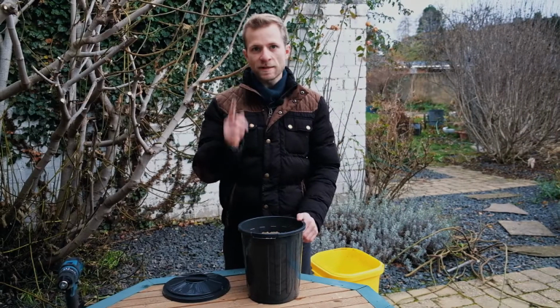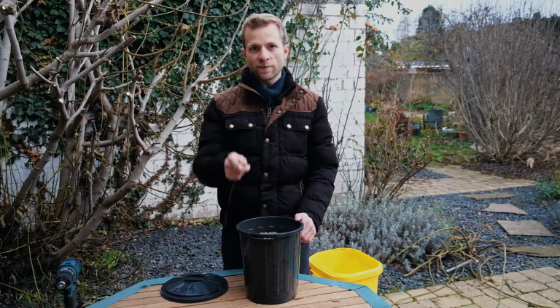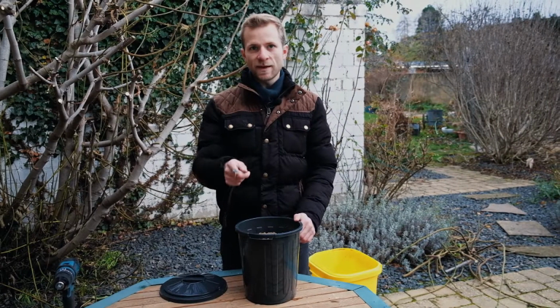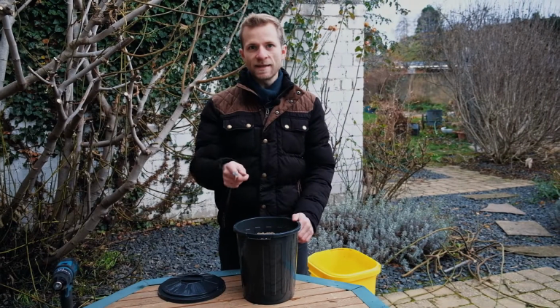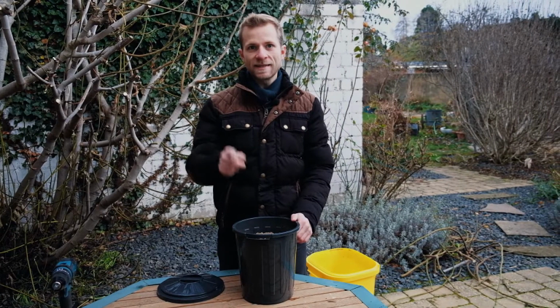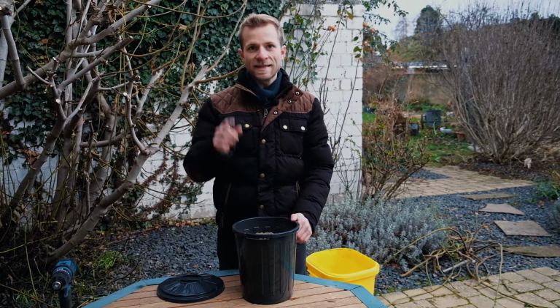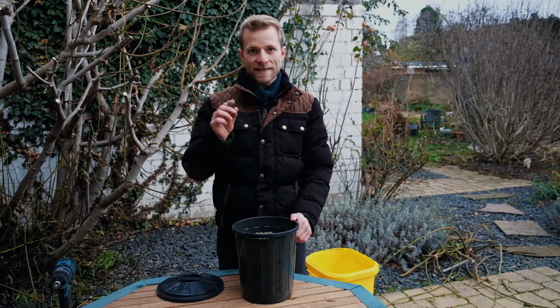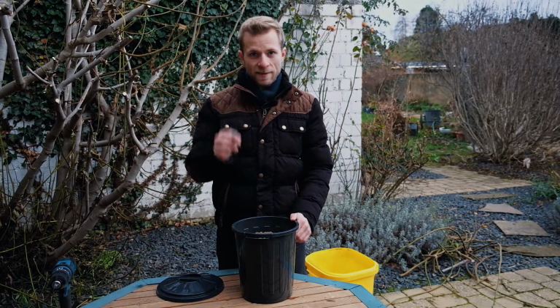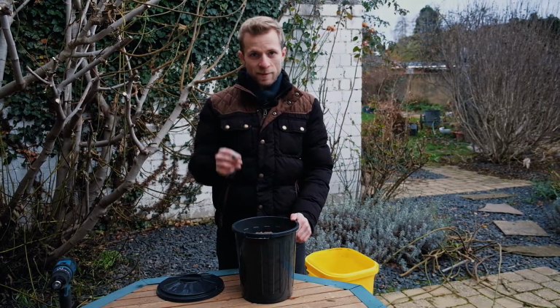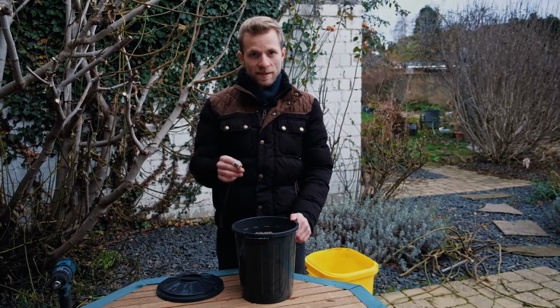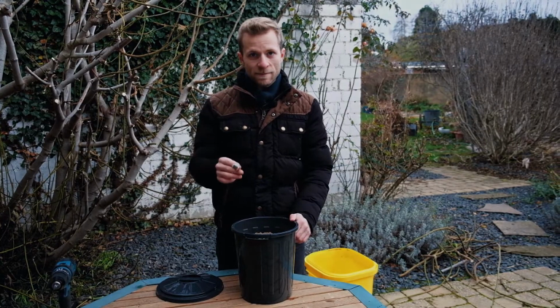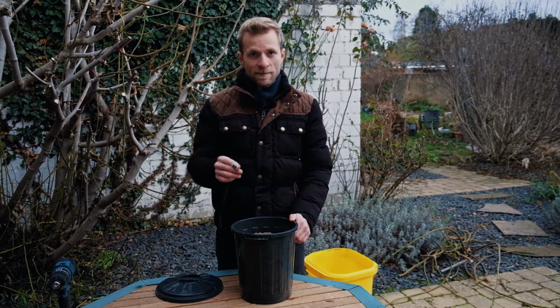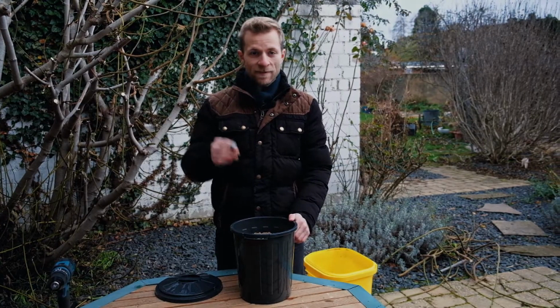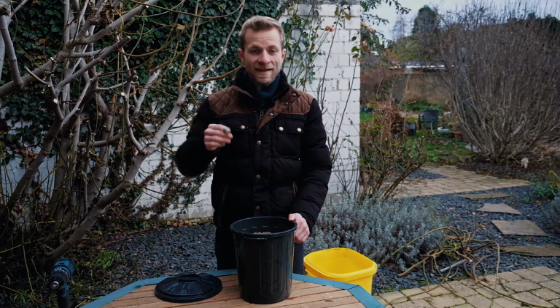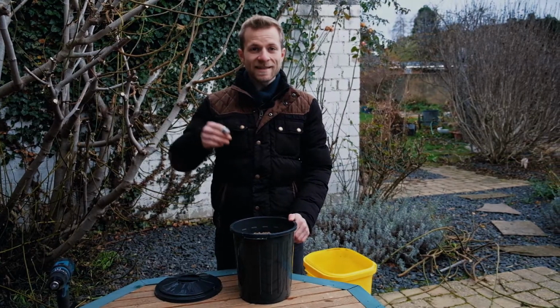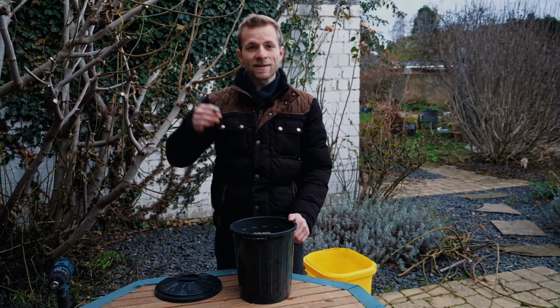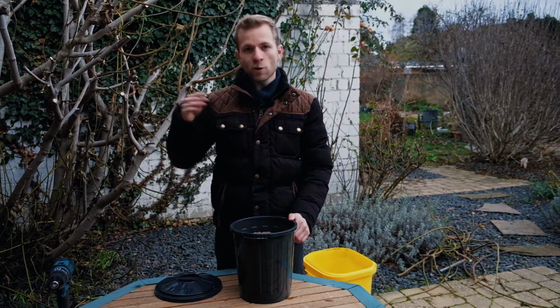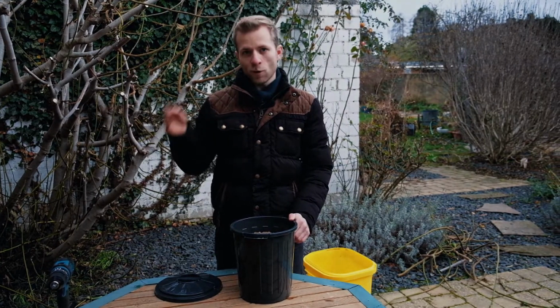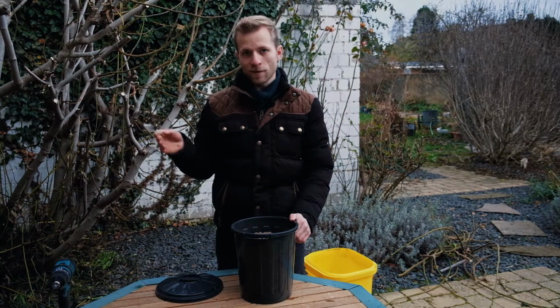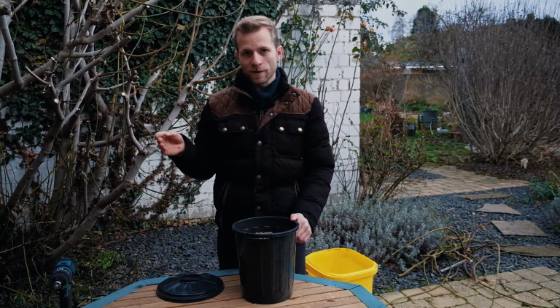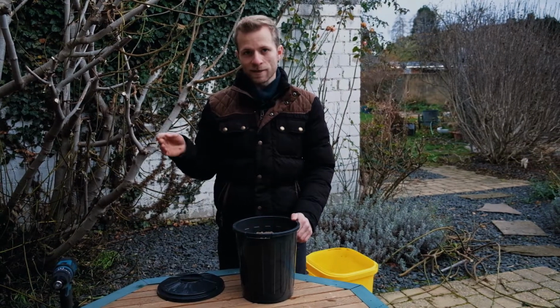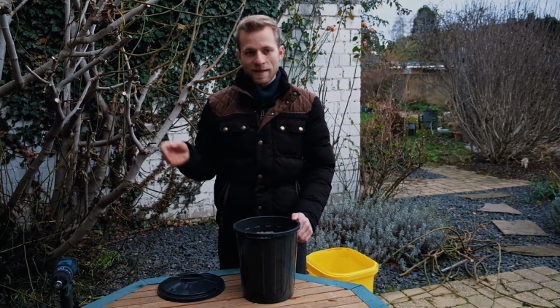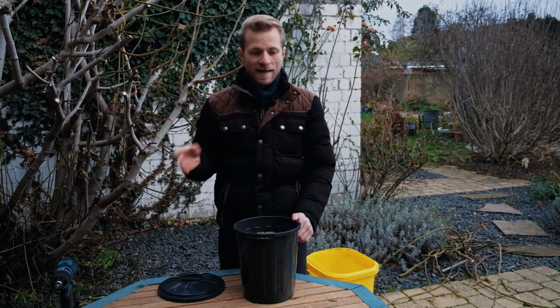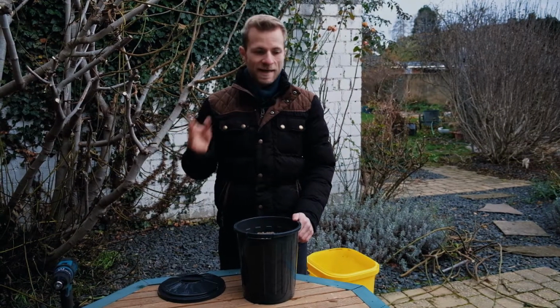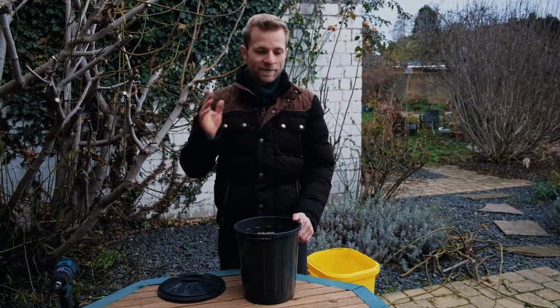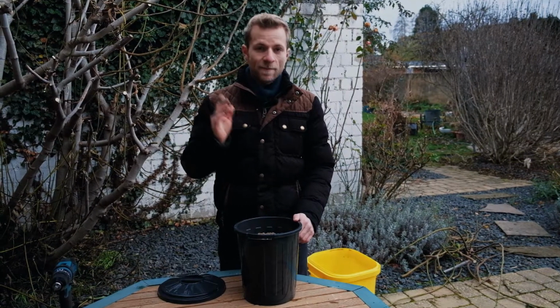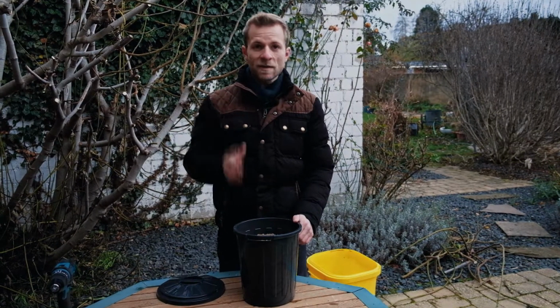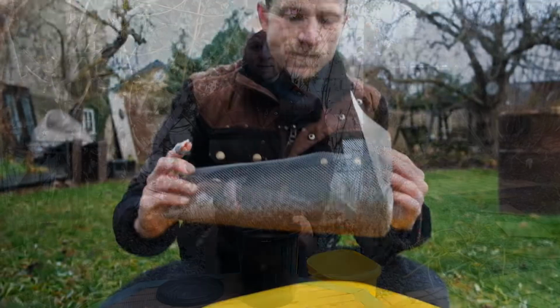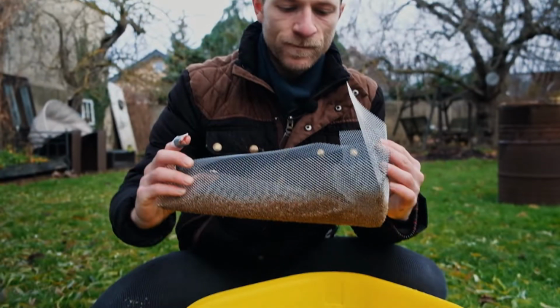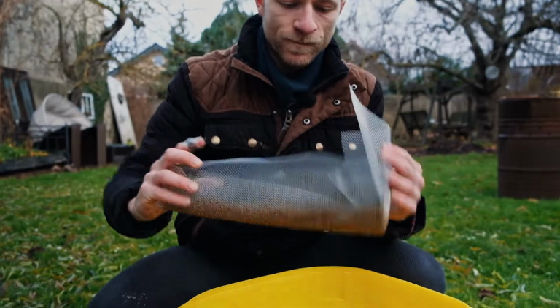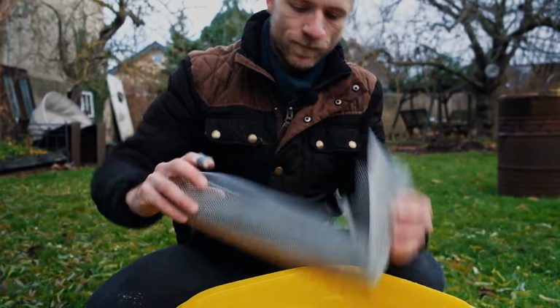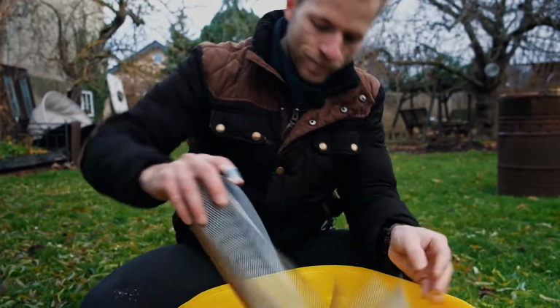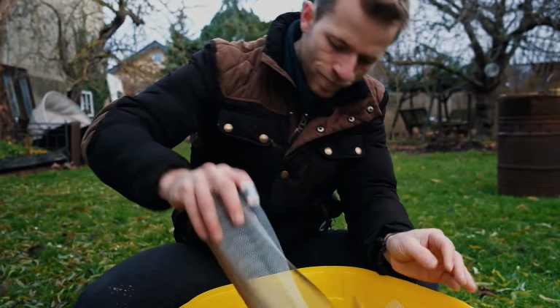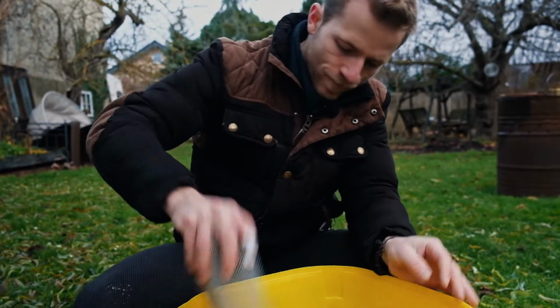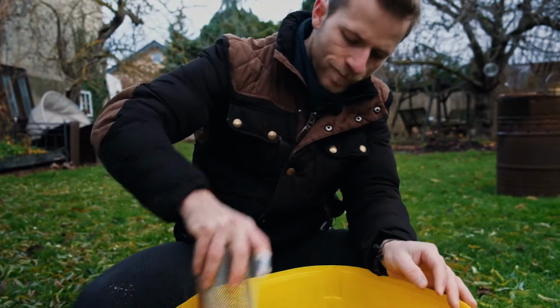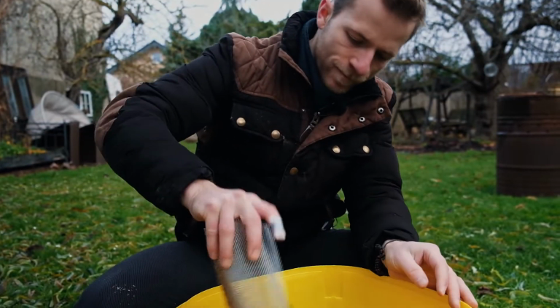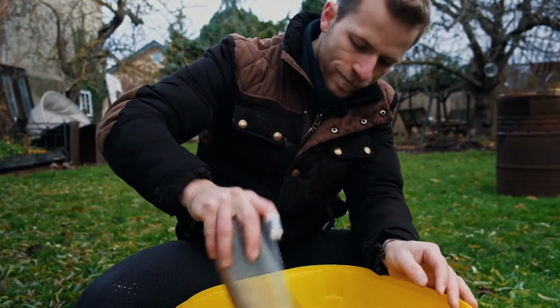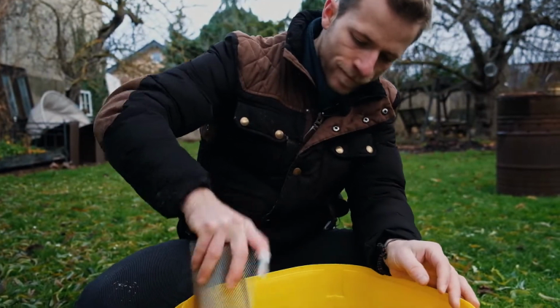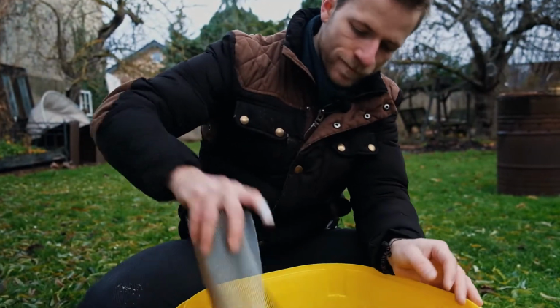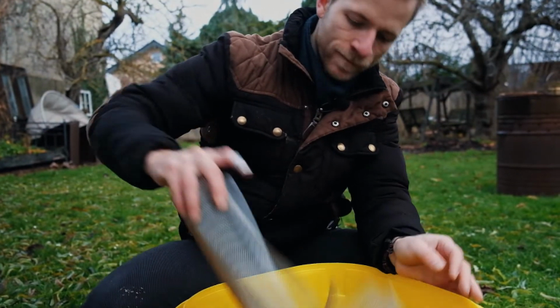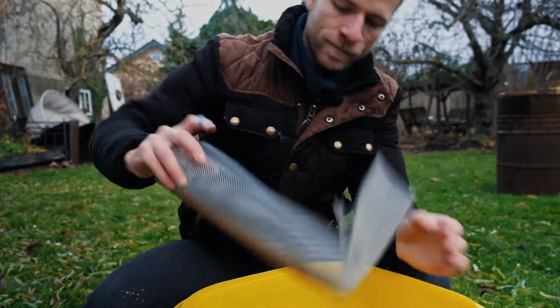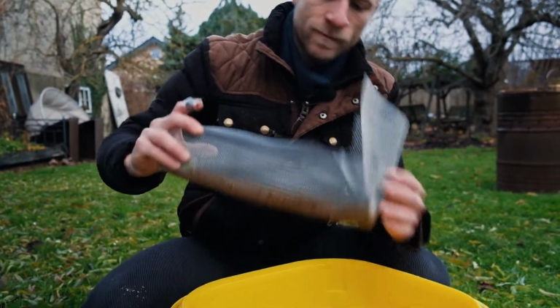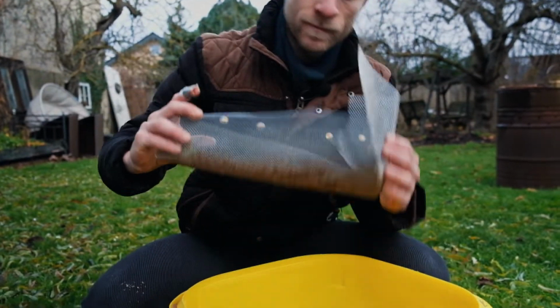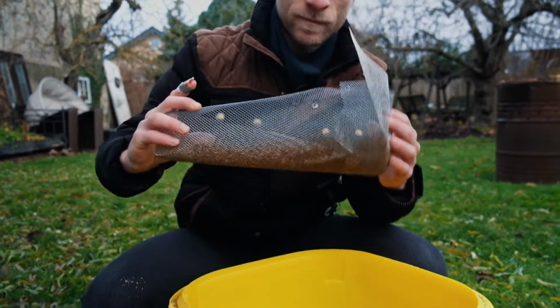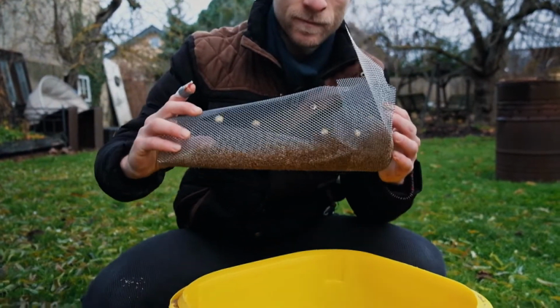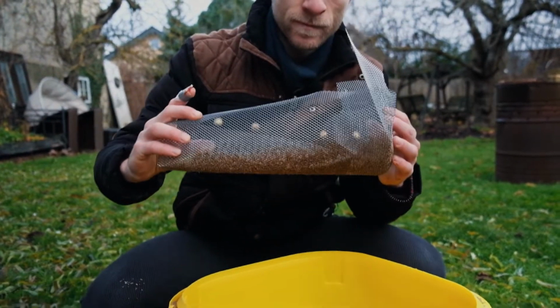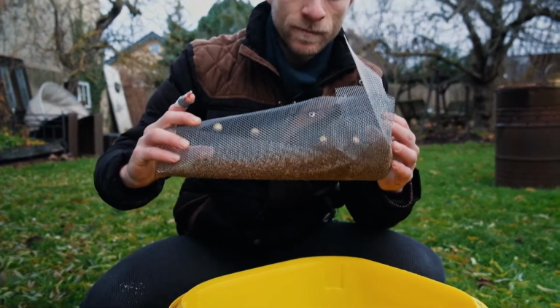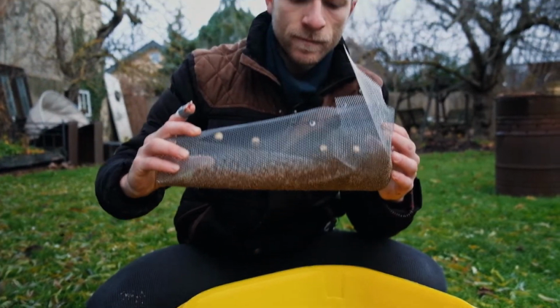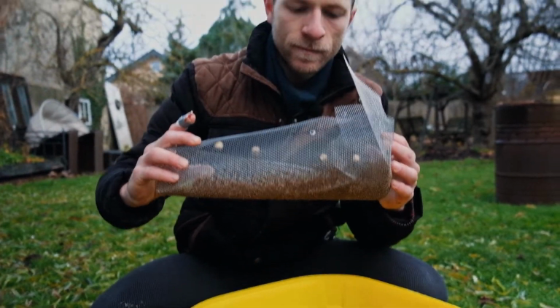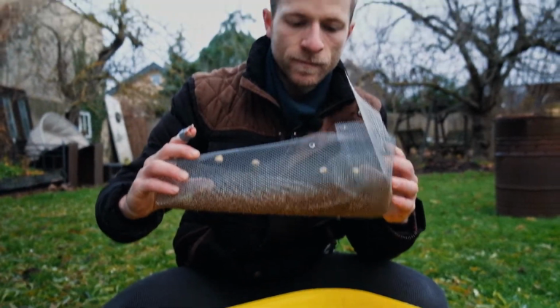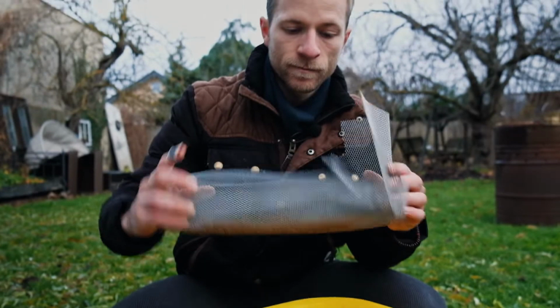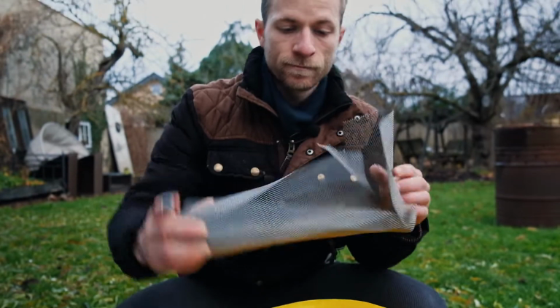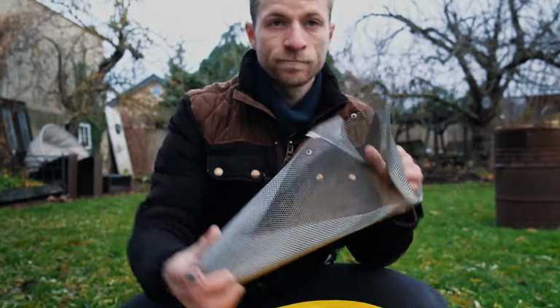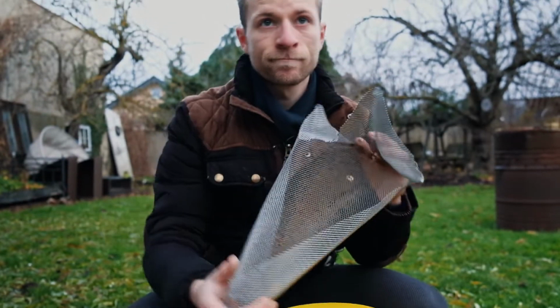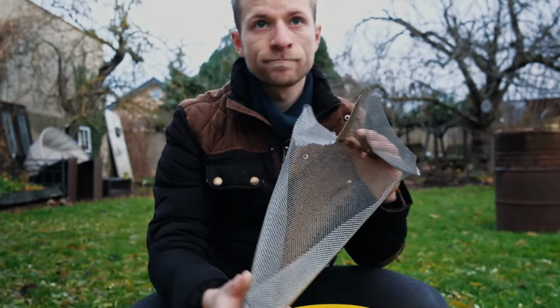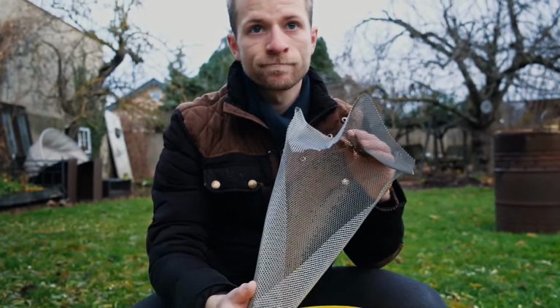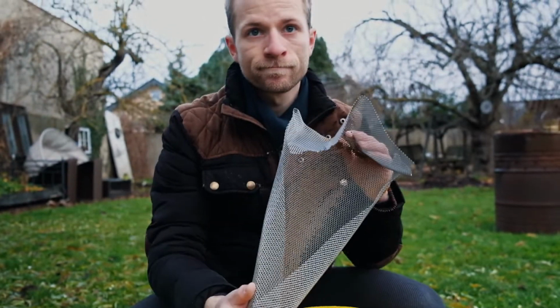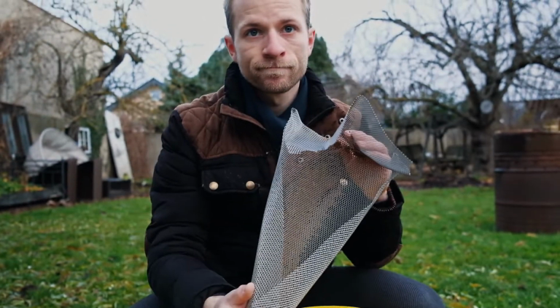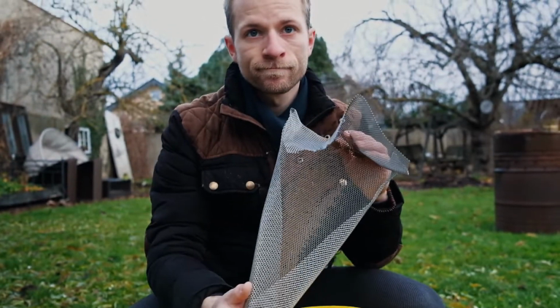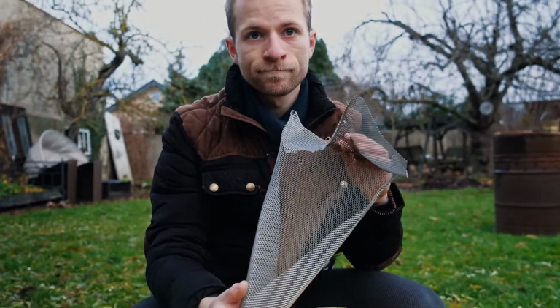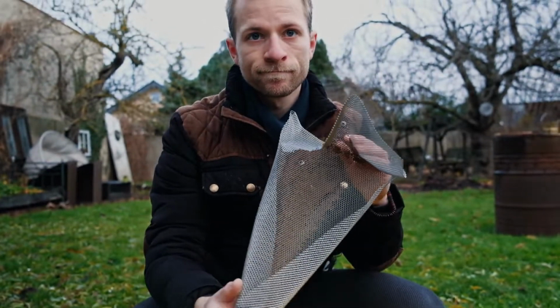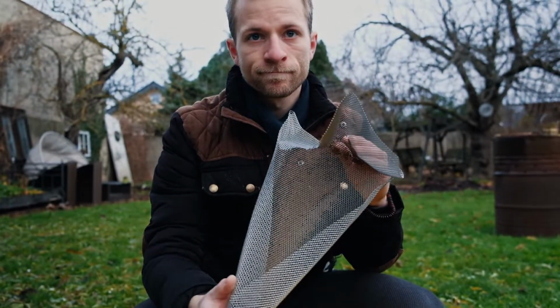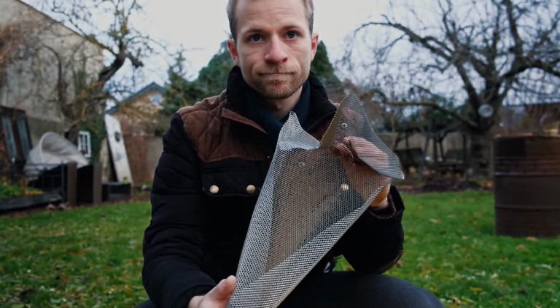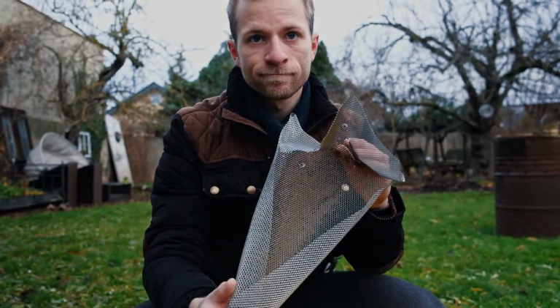I would recommend you to sift the sand when it is dry. We tried it with wet sand and it took very, very long because the sift was clogged all the time.